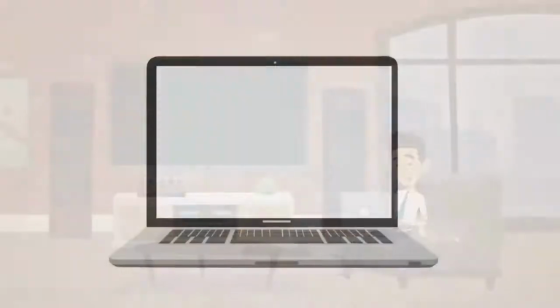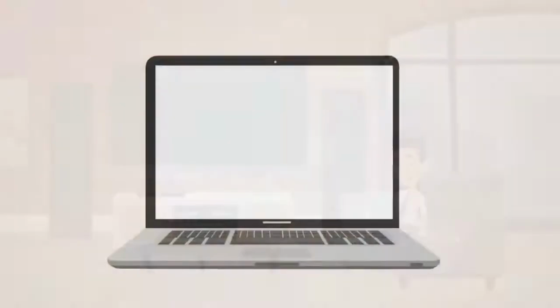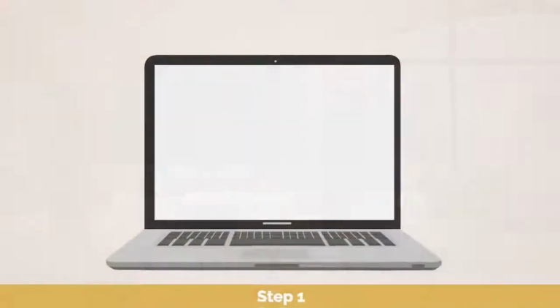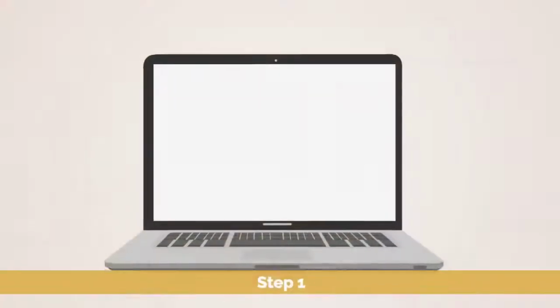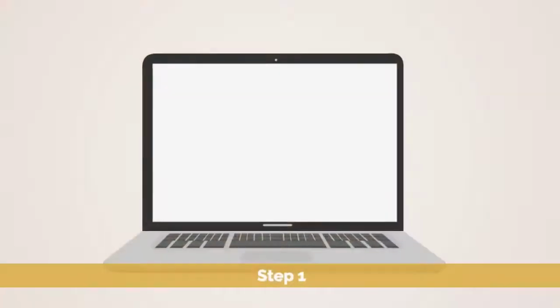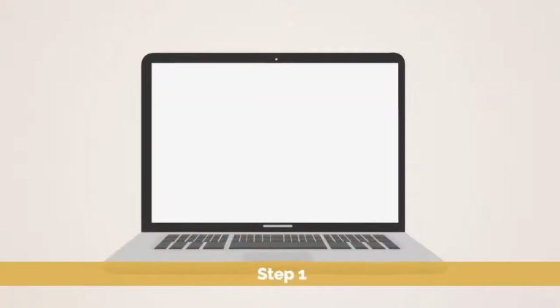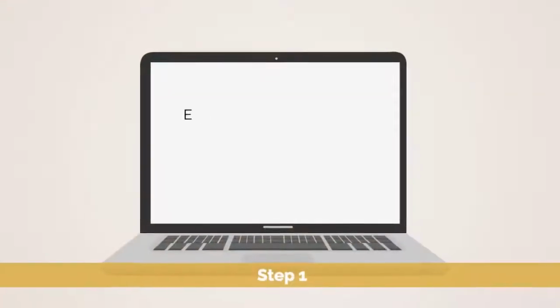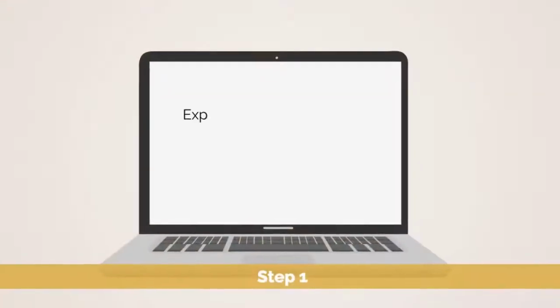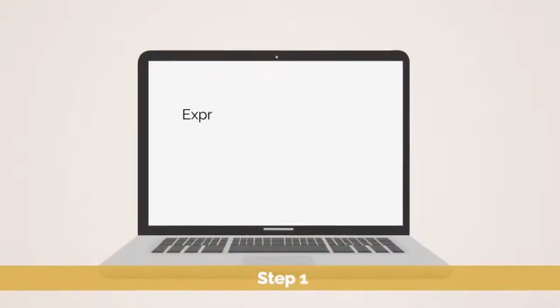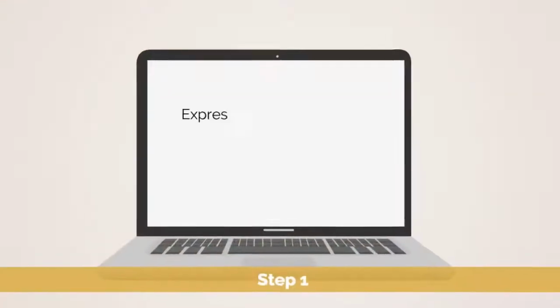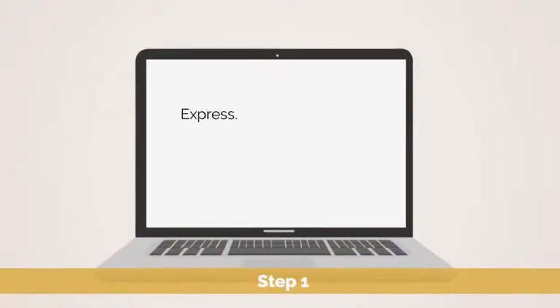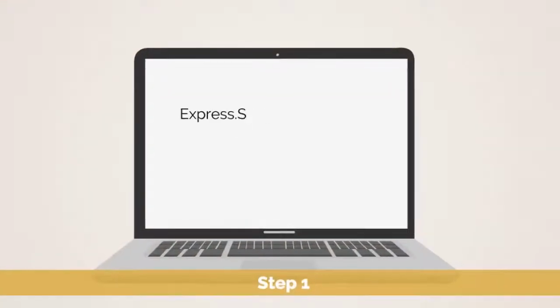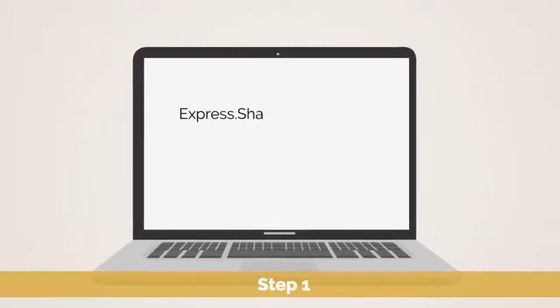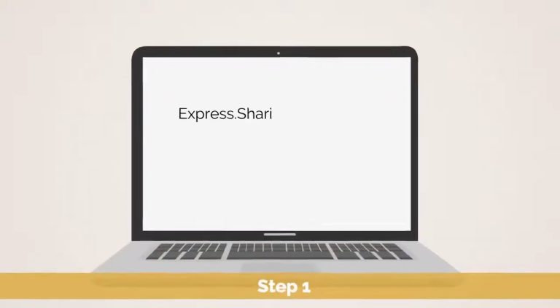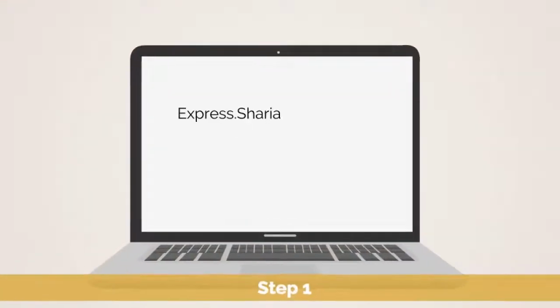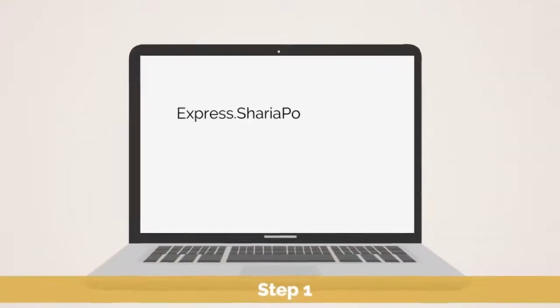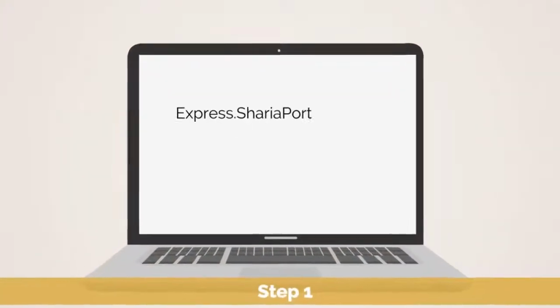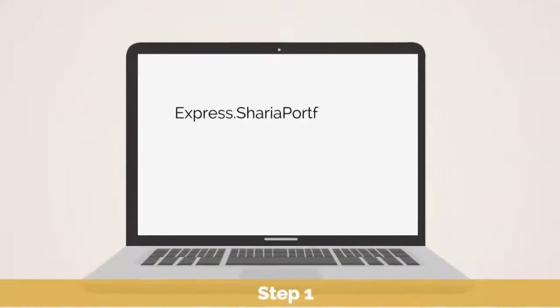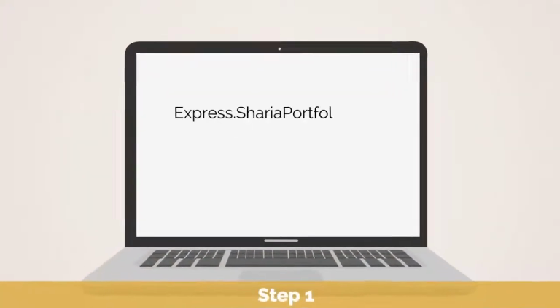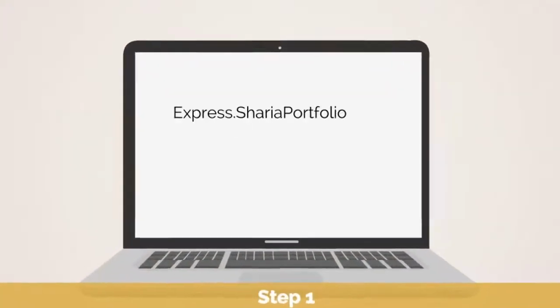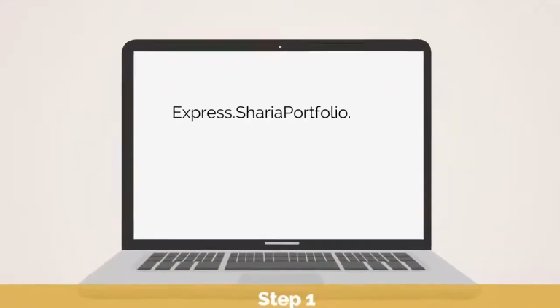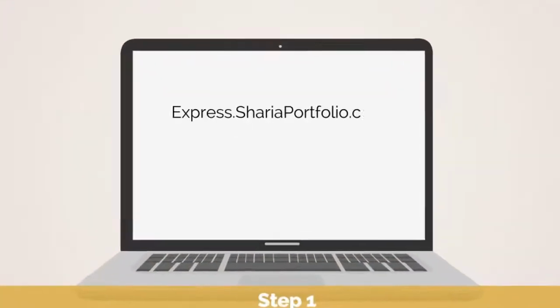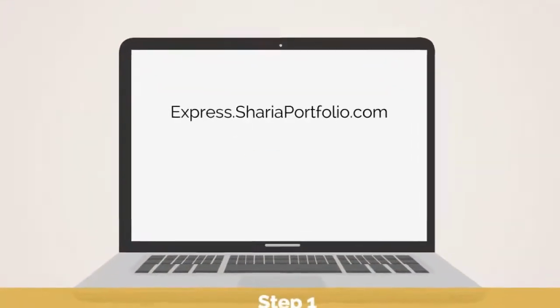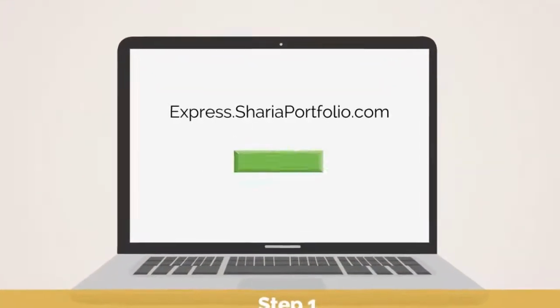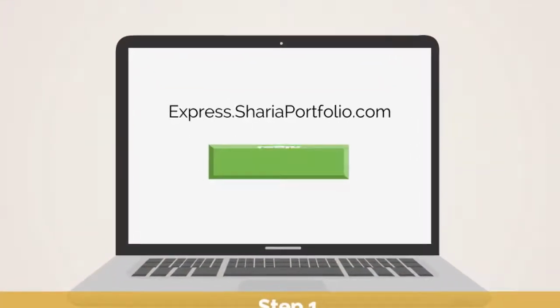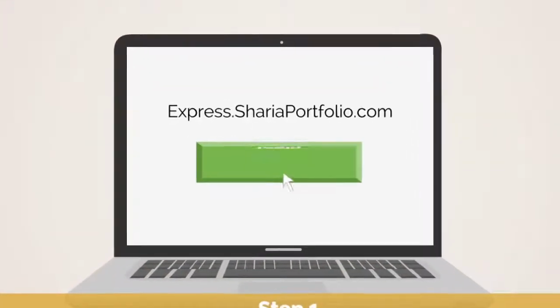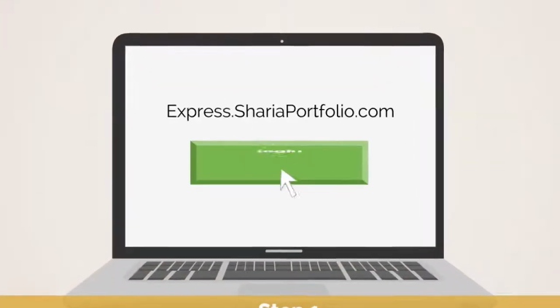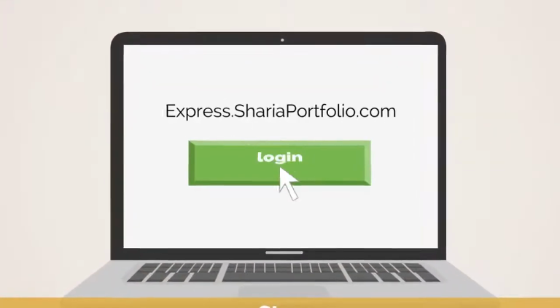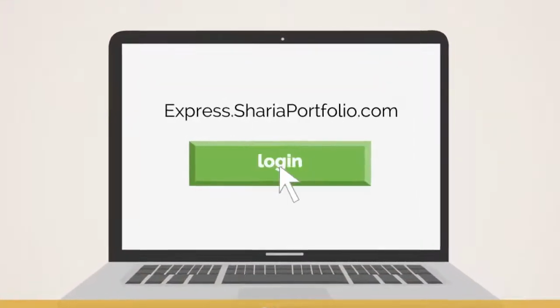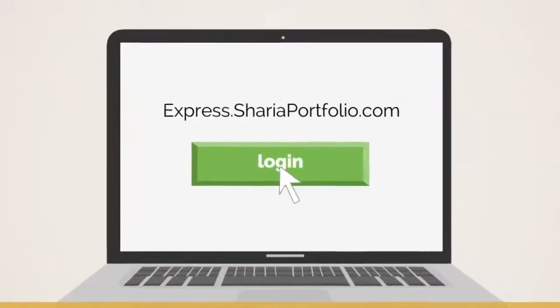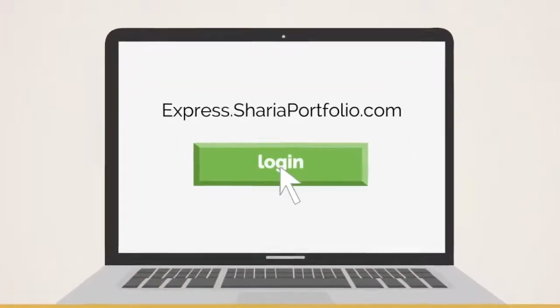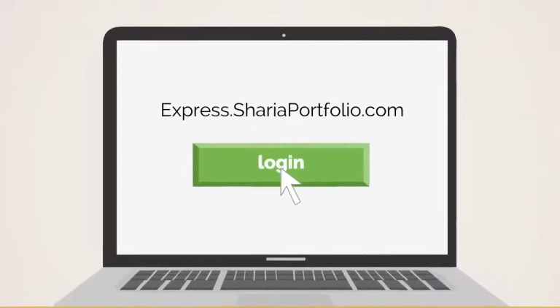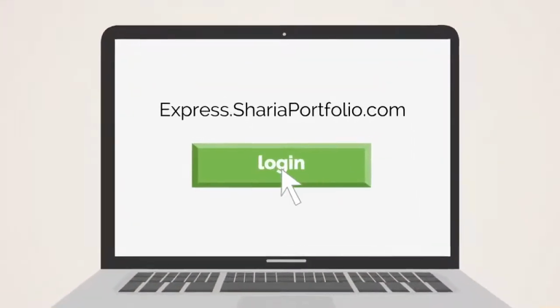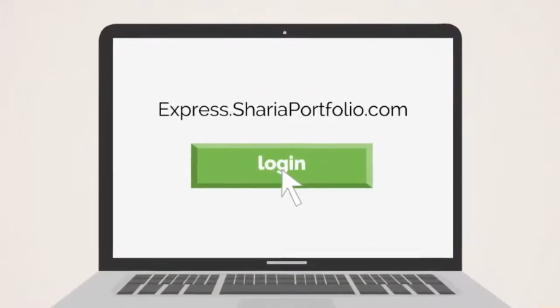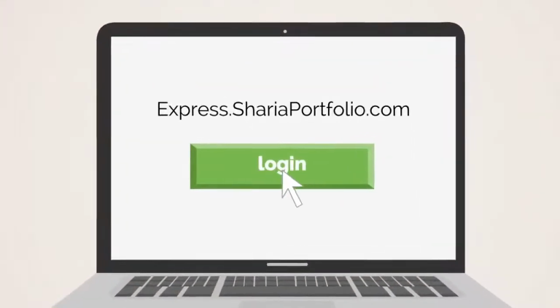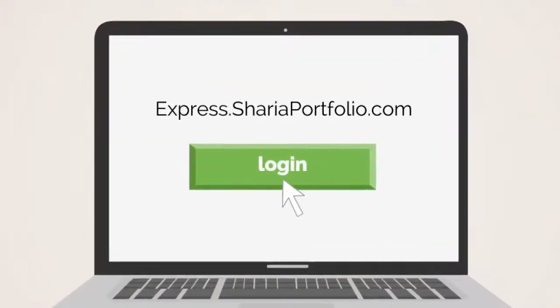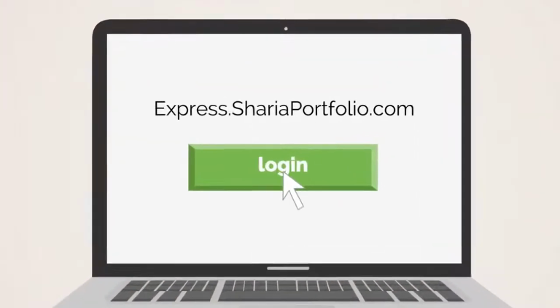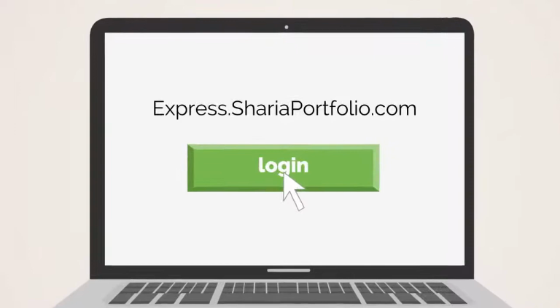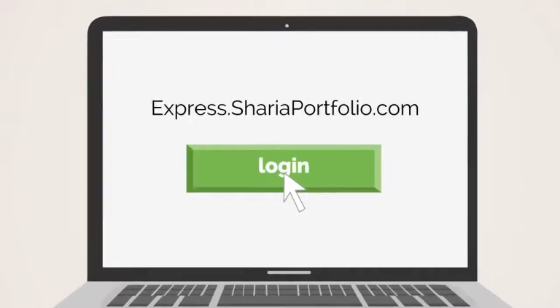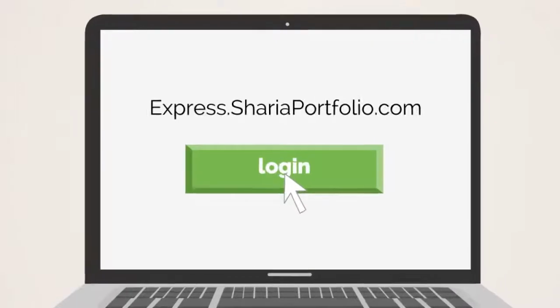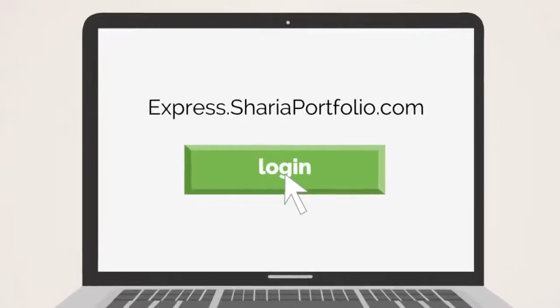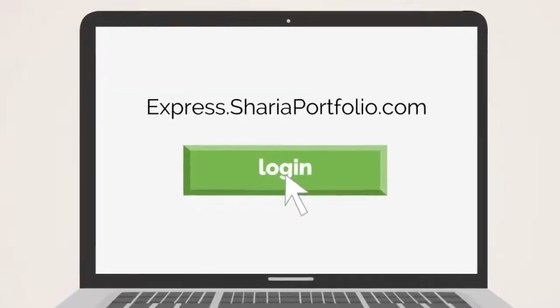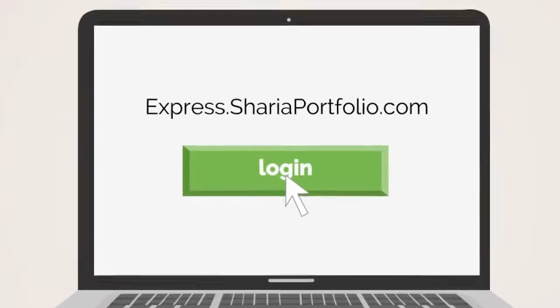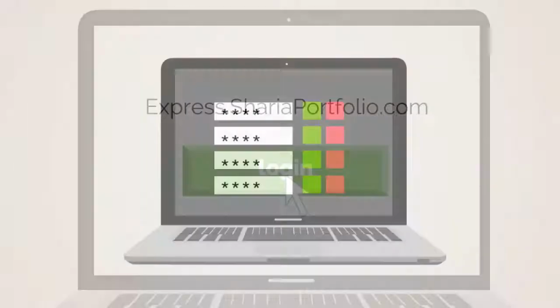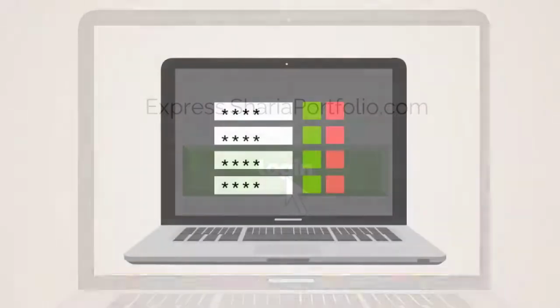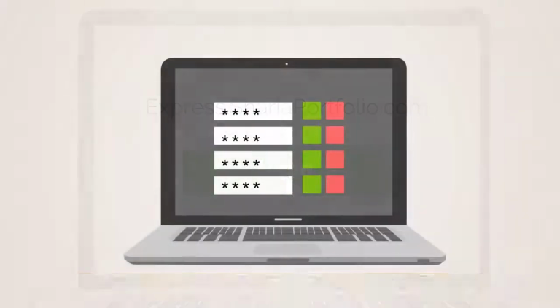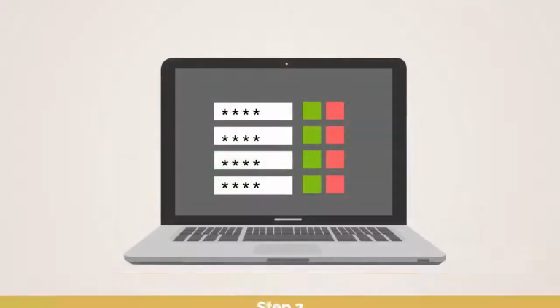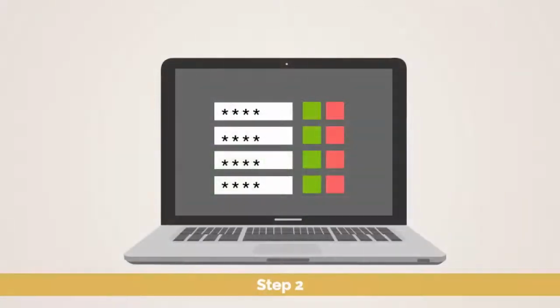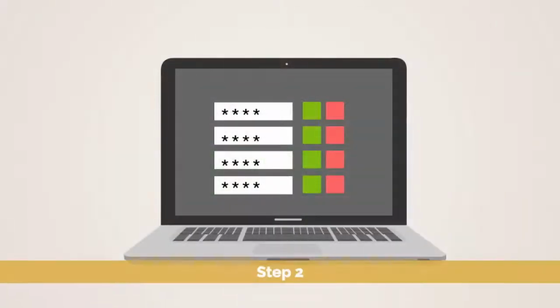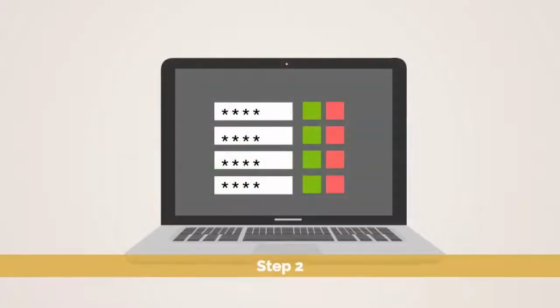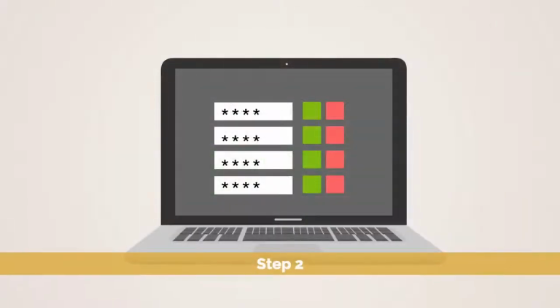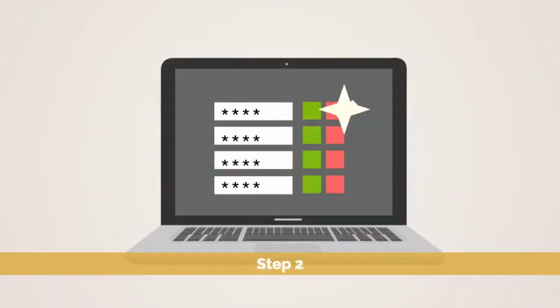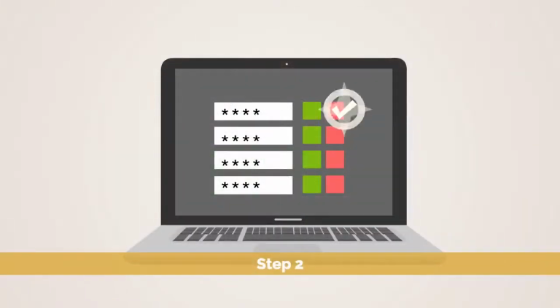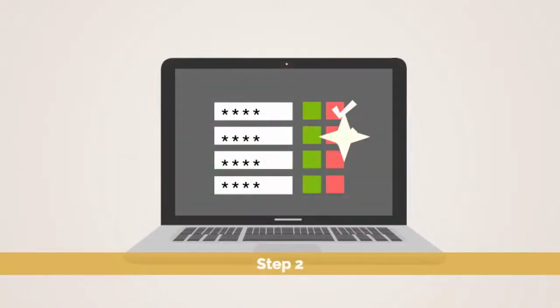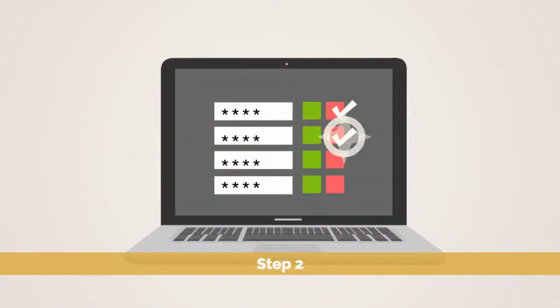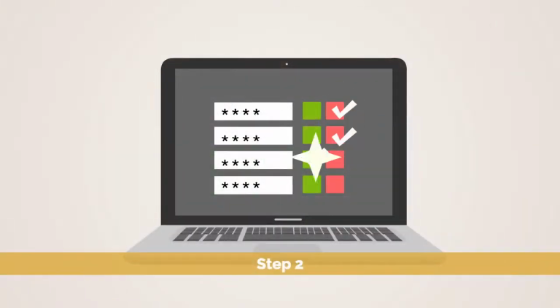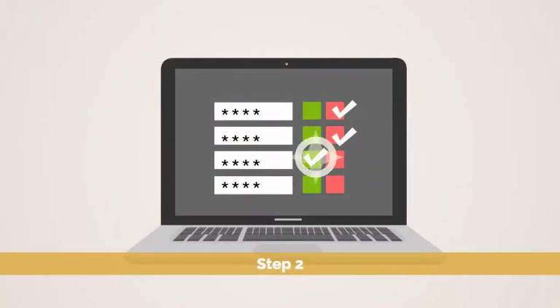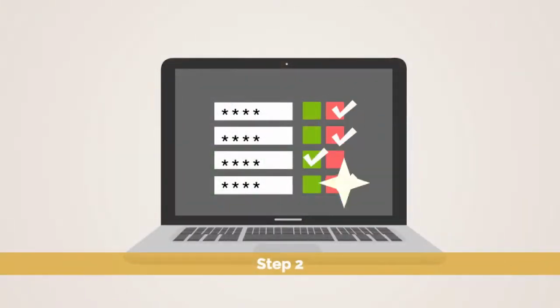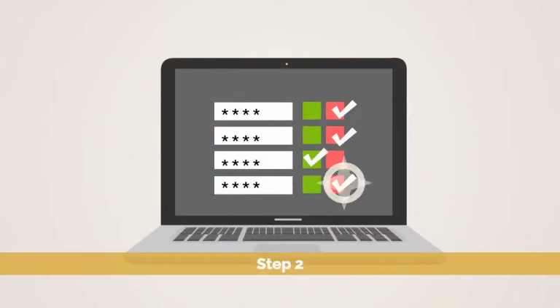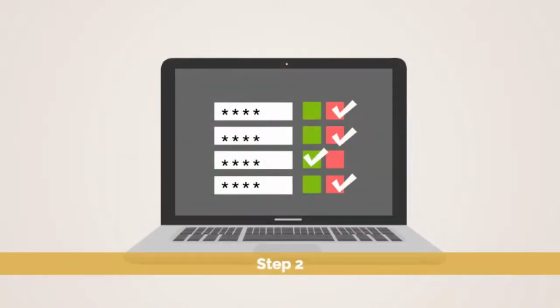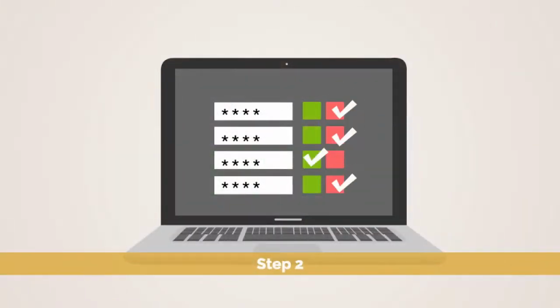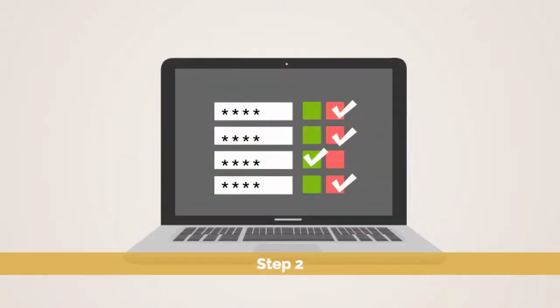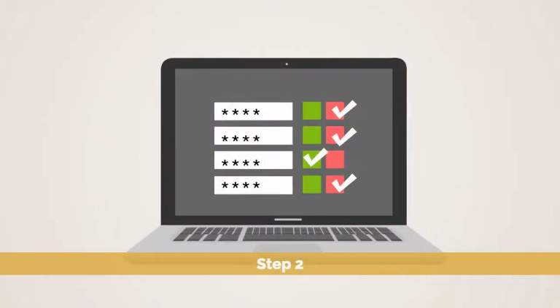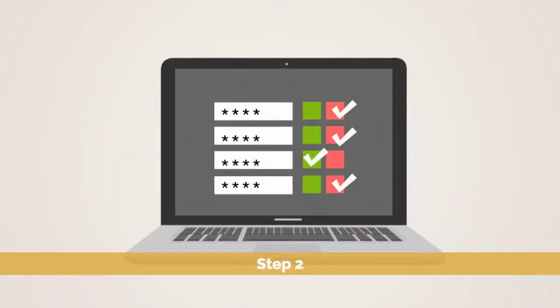Step 1: Create your login at express.shariaportfolio.com. Step 2: Answer a few questions.